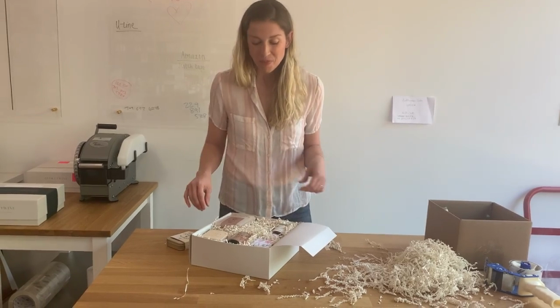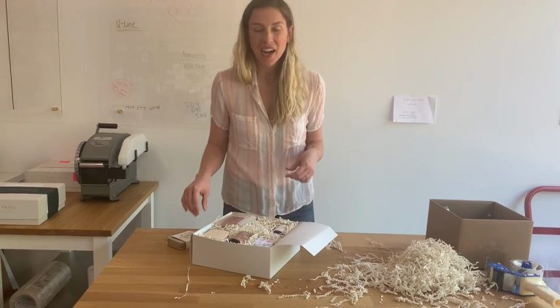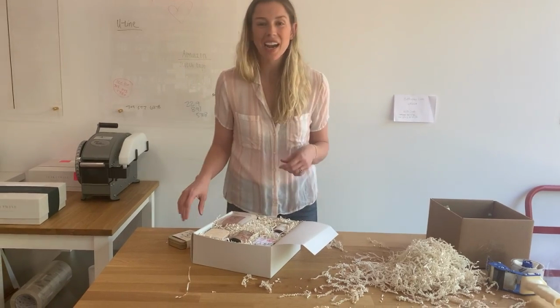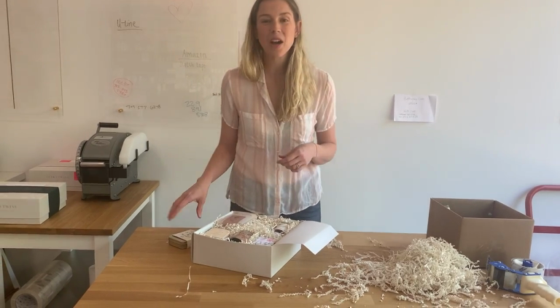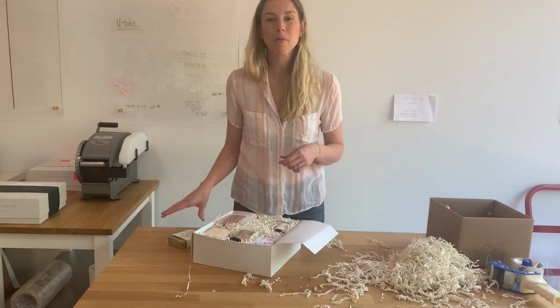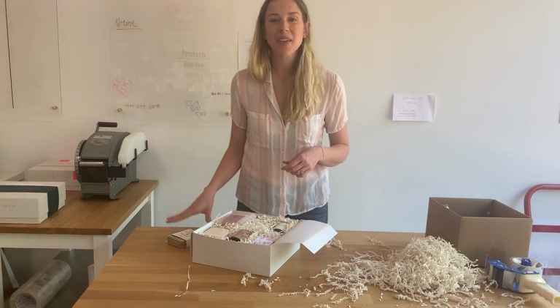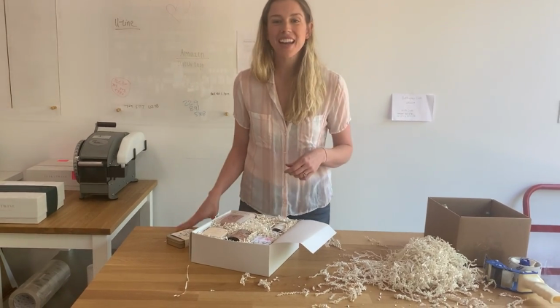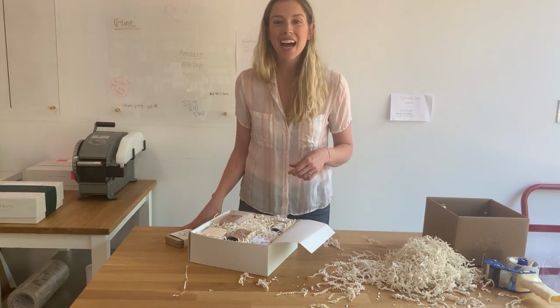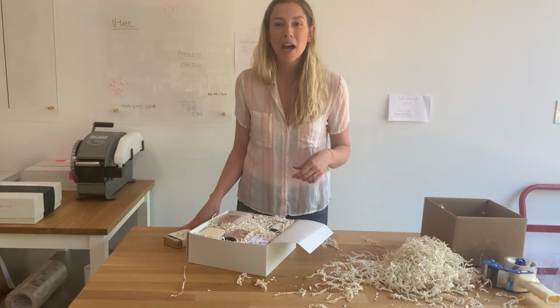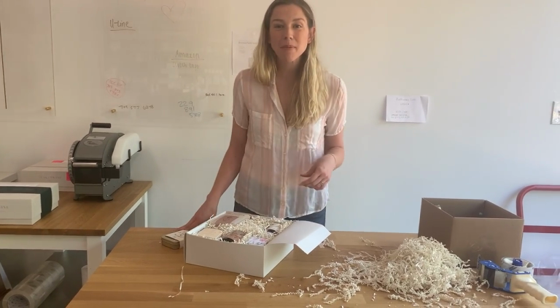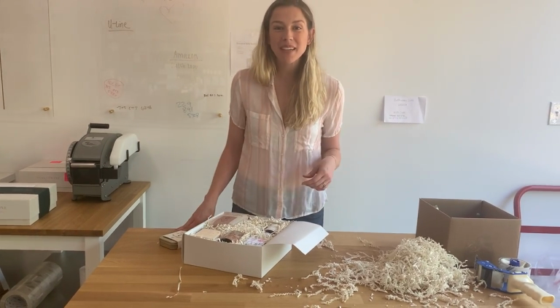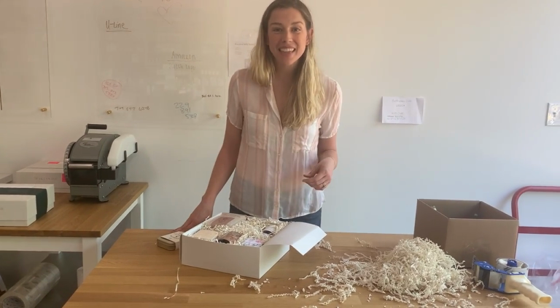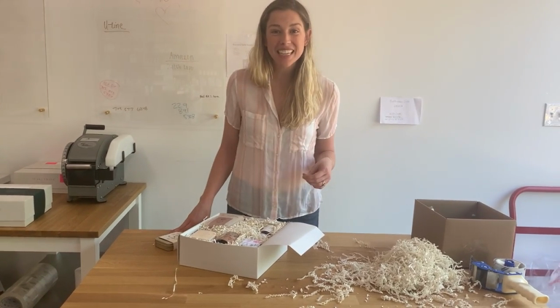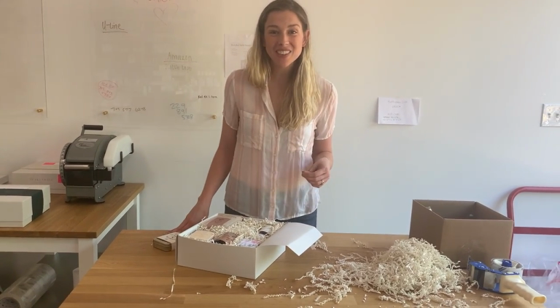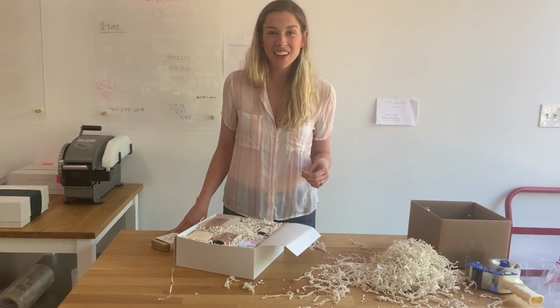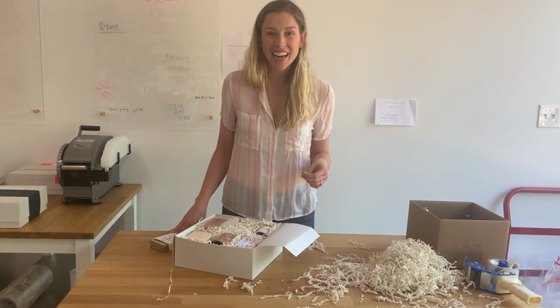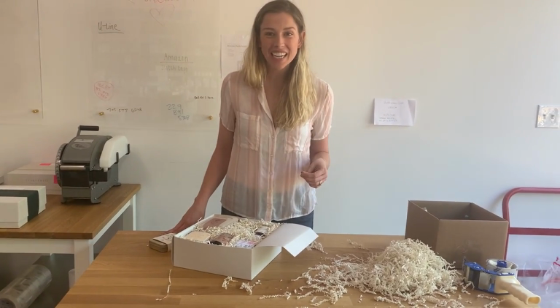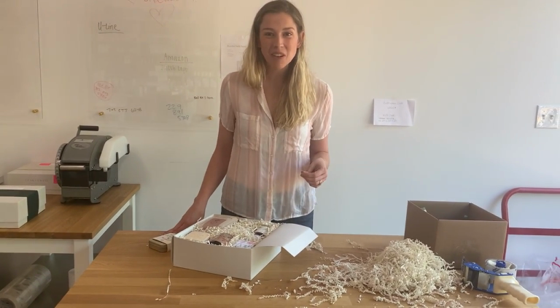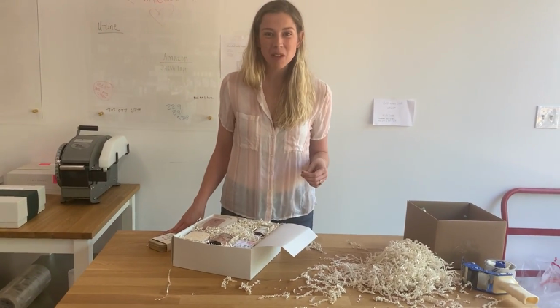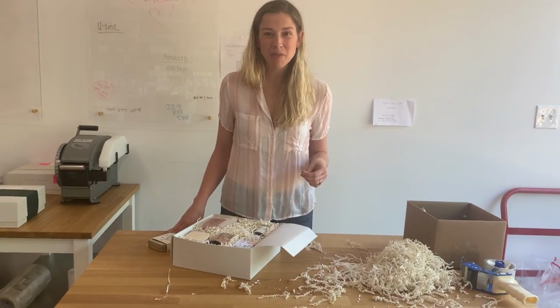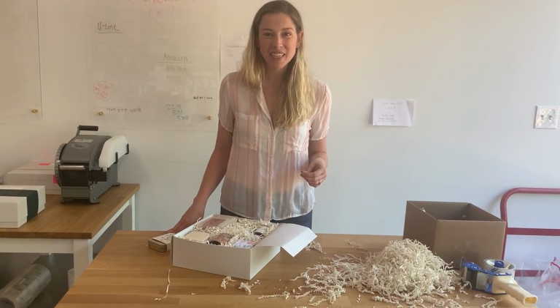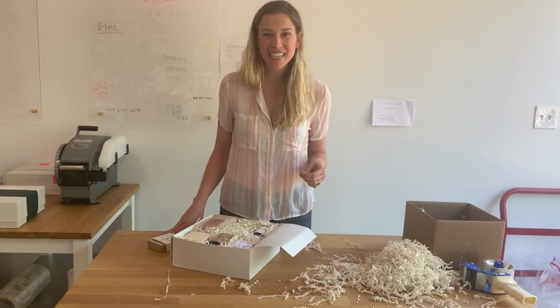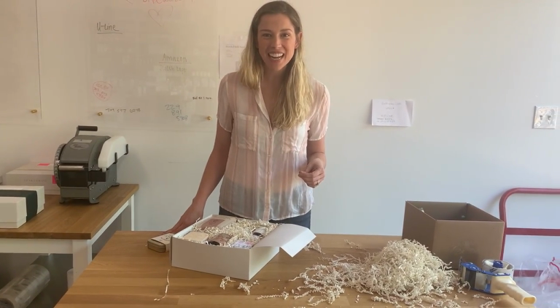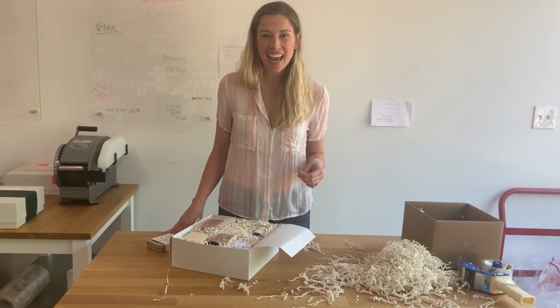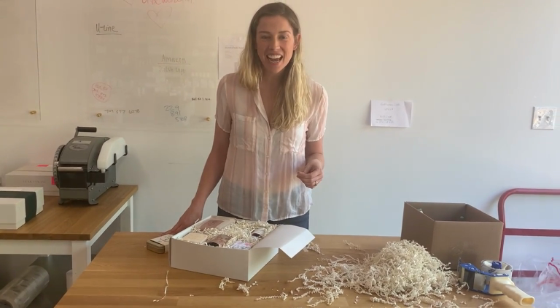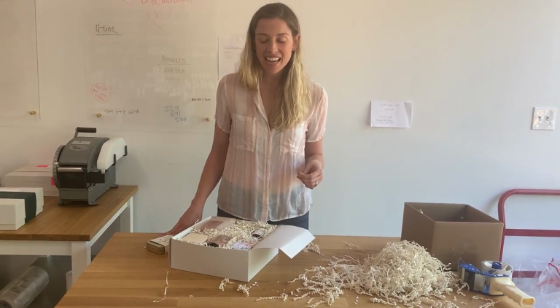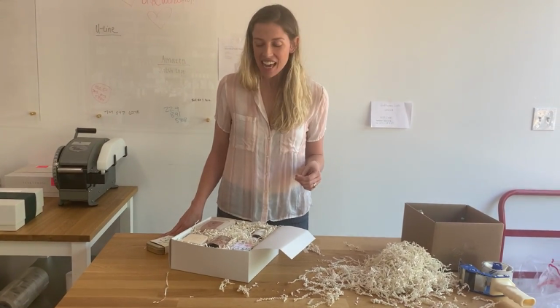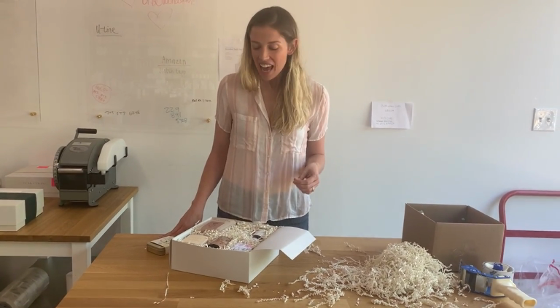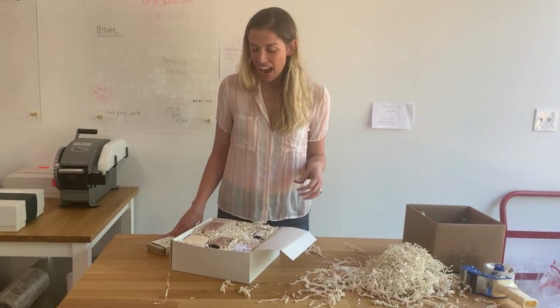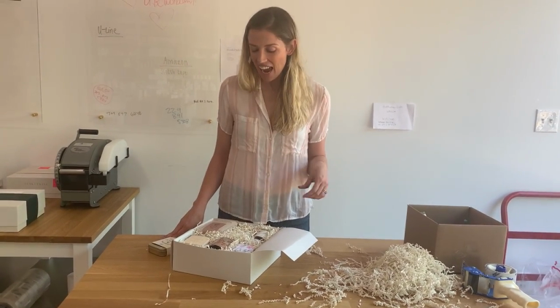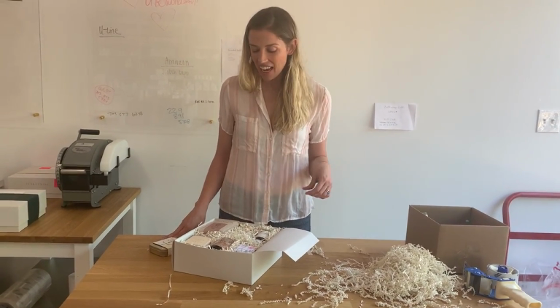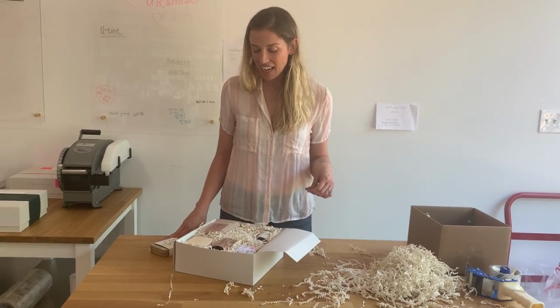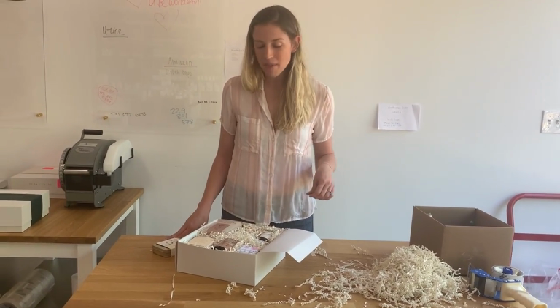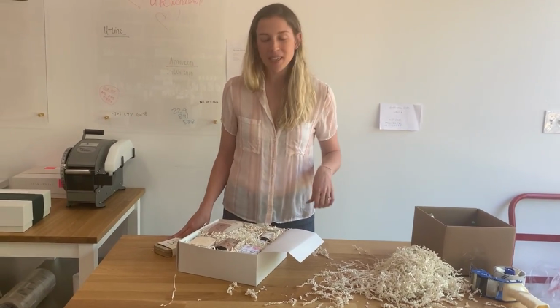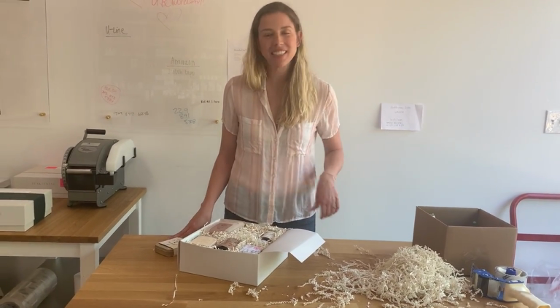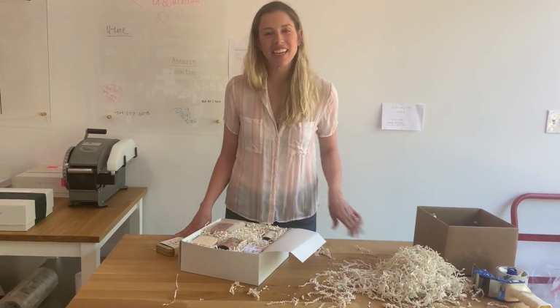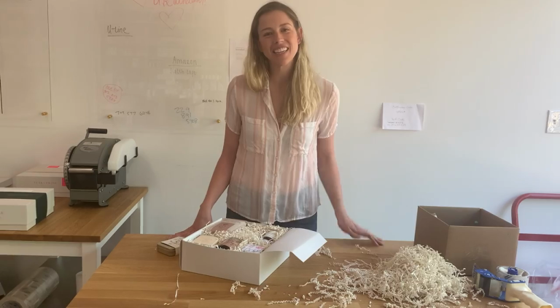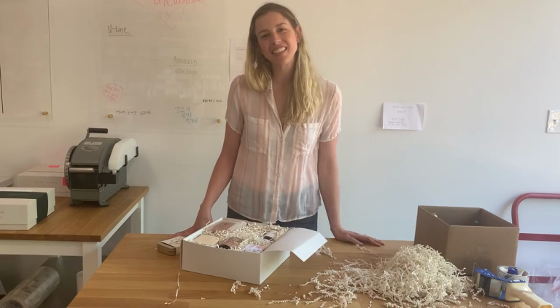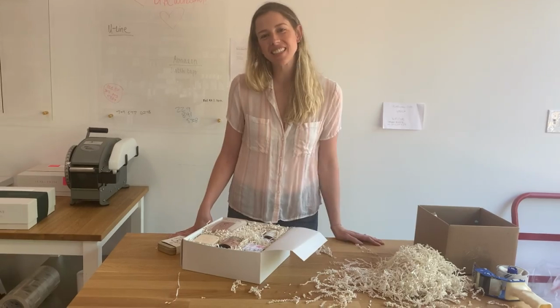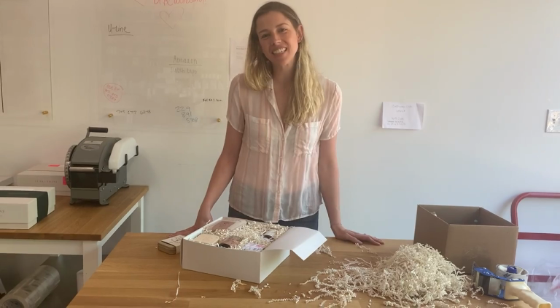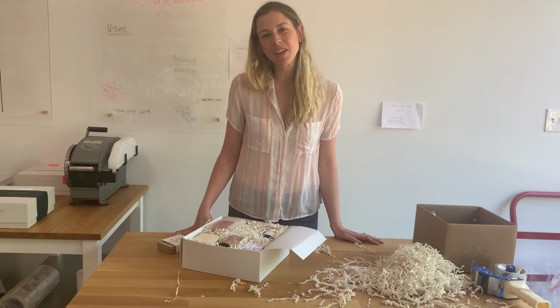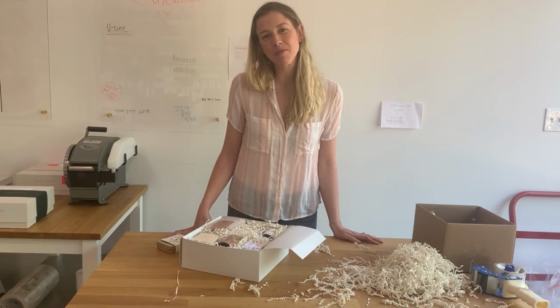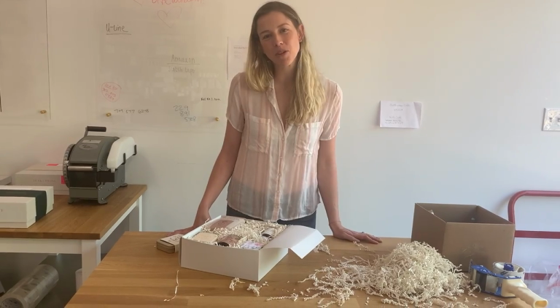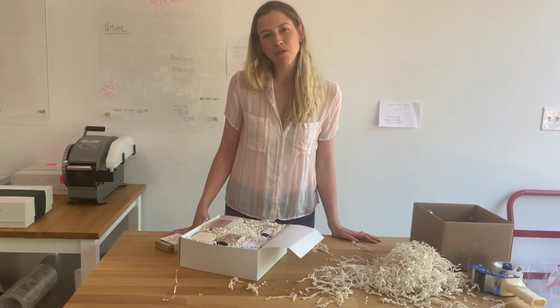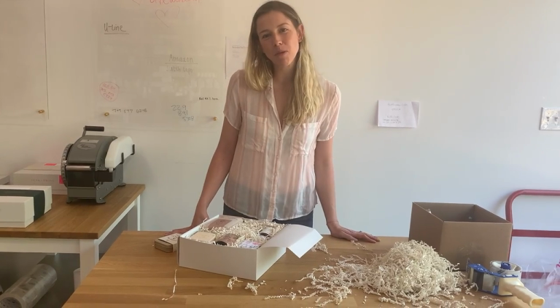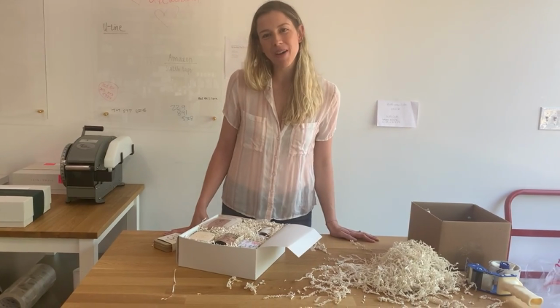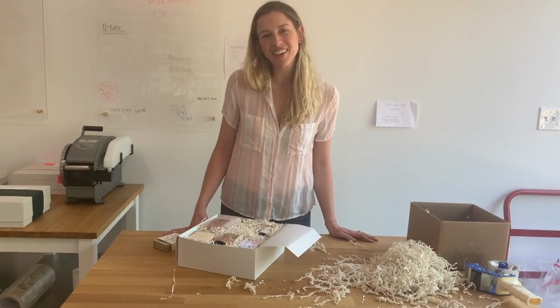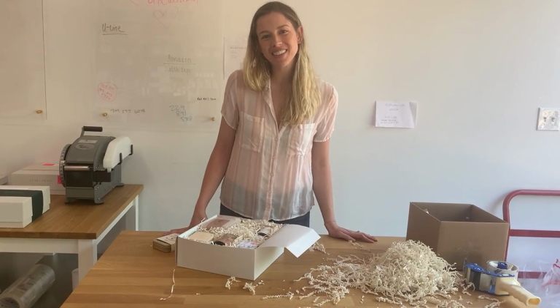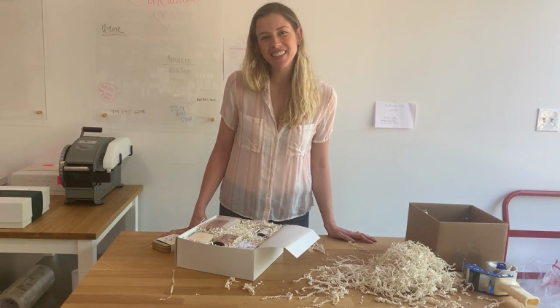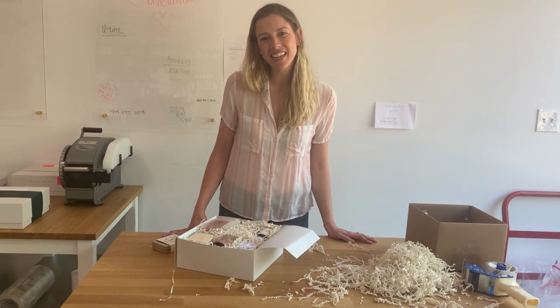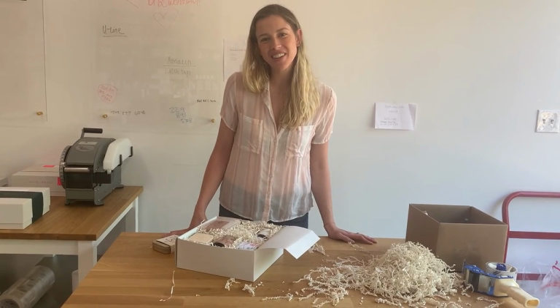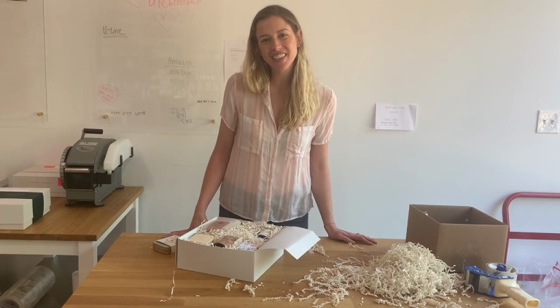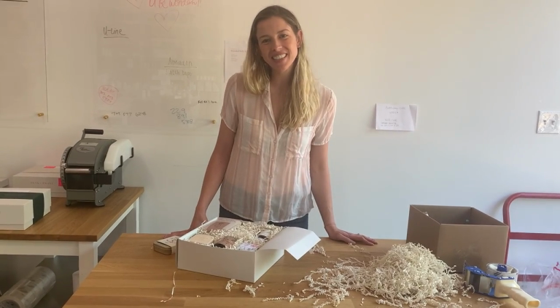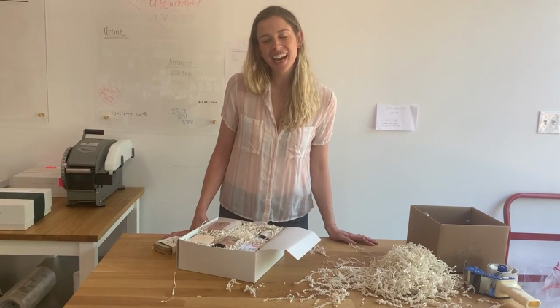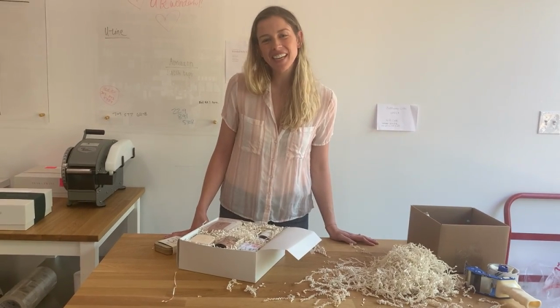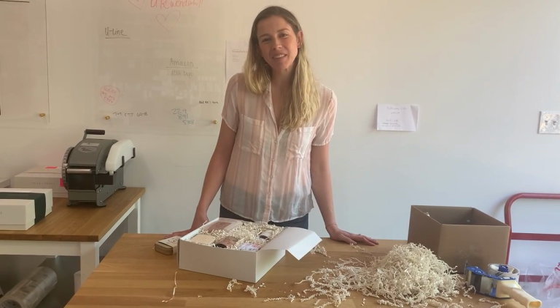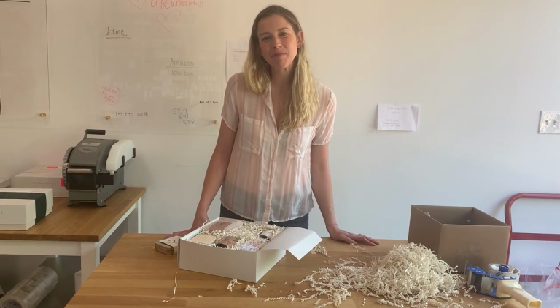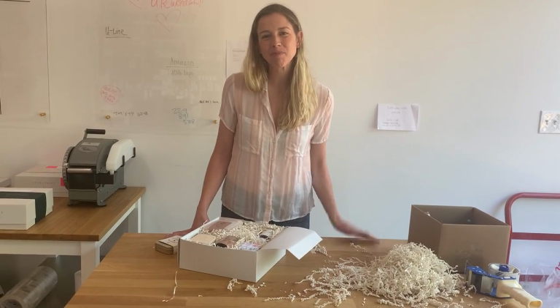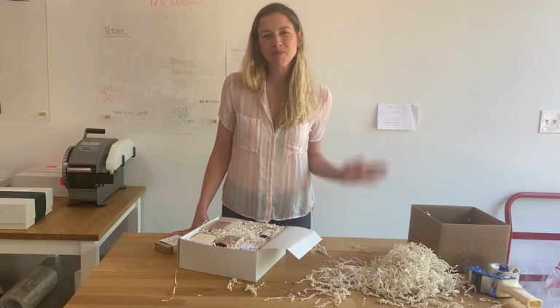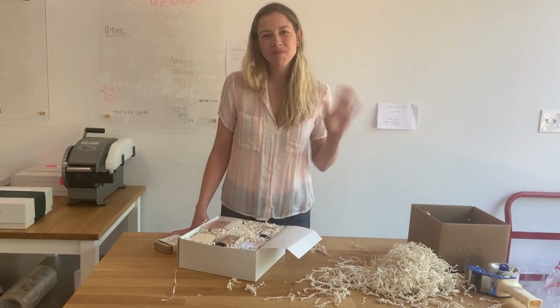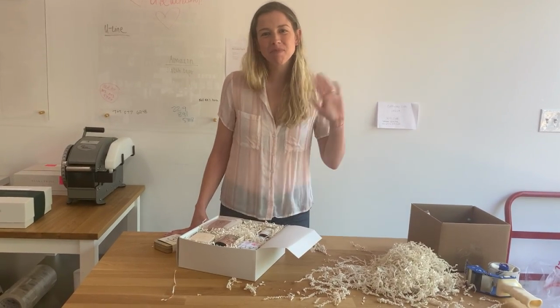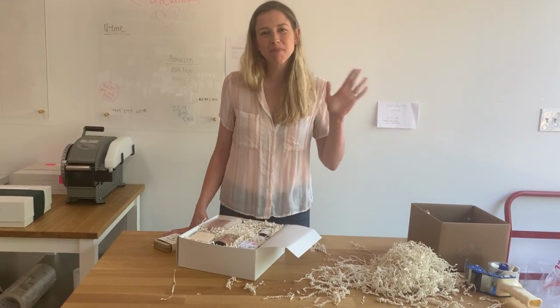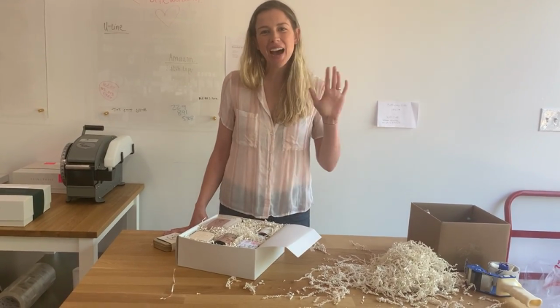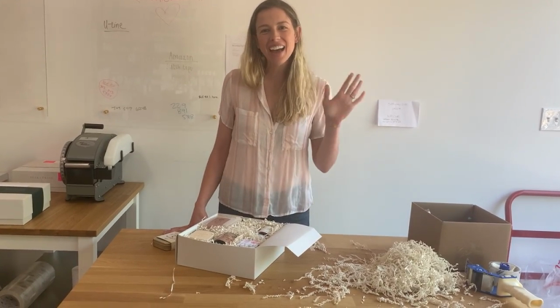I hope that helped. Thanks for hanging with me today and I'm excited to see the beautiful boxes that you design. Bye!